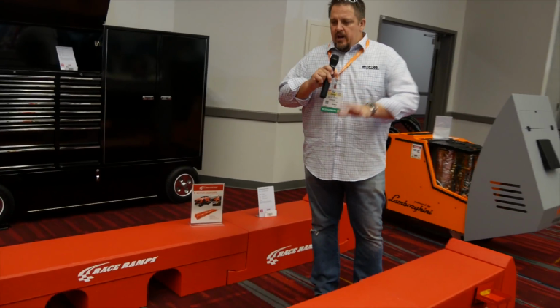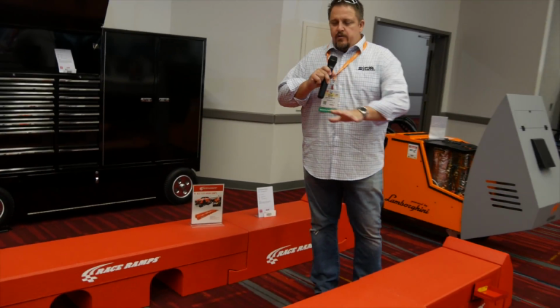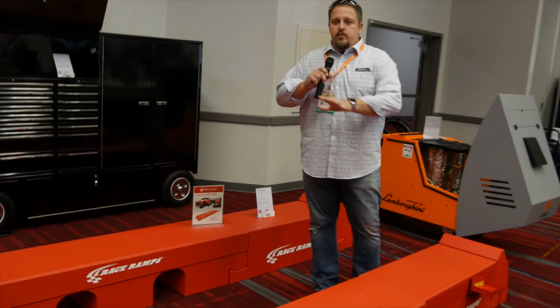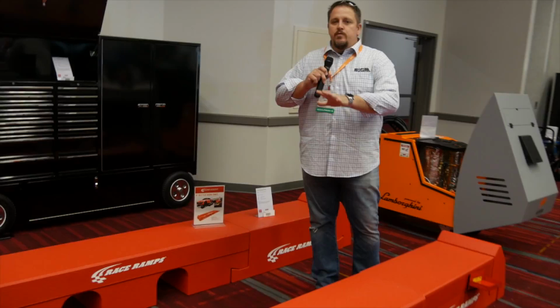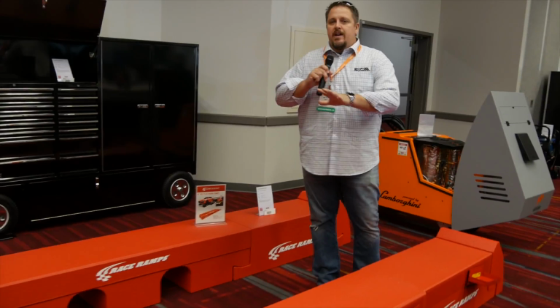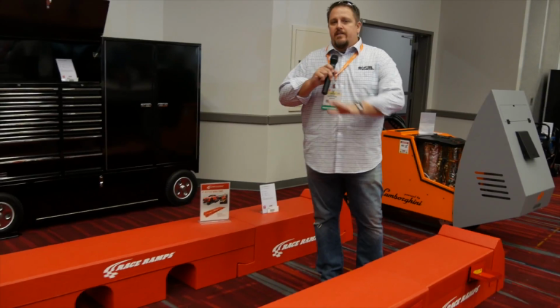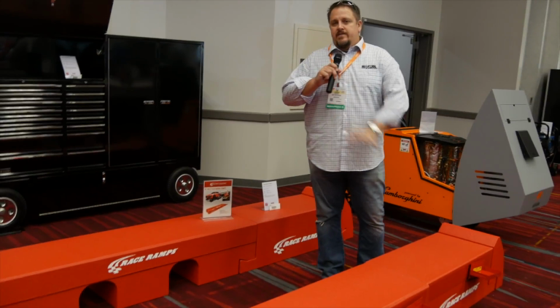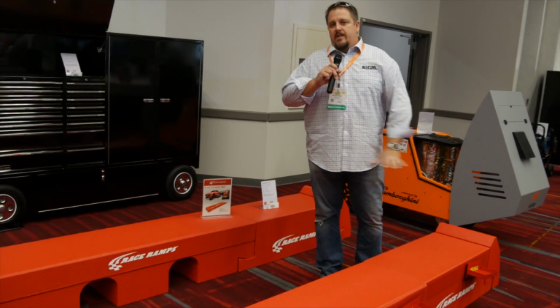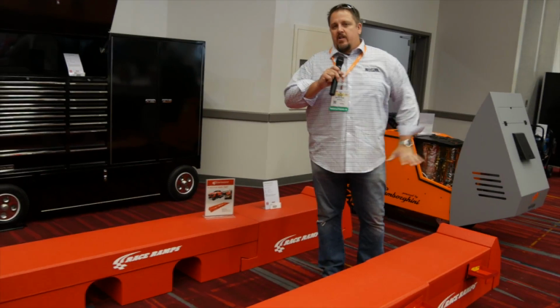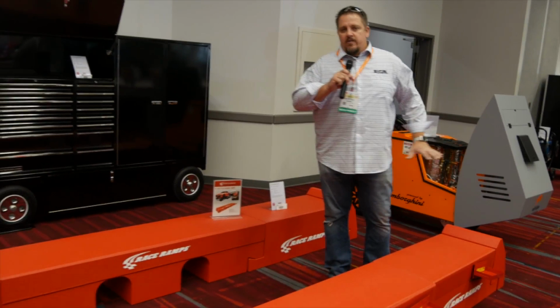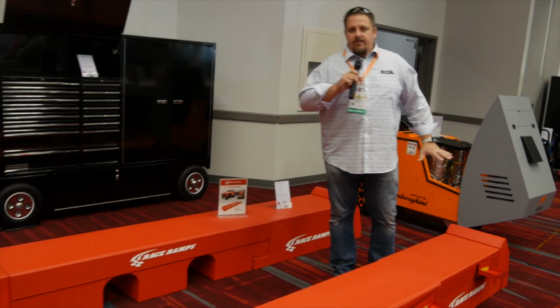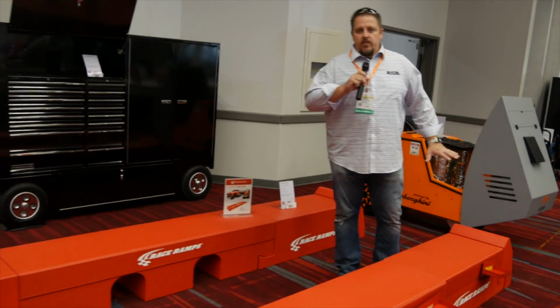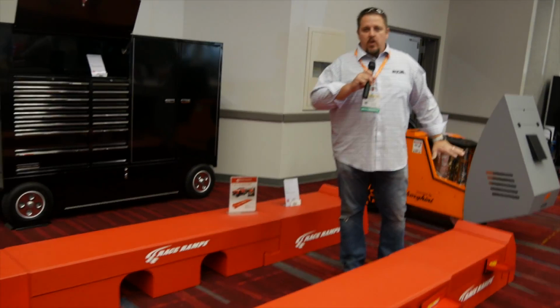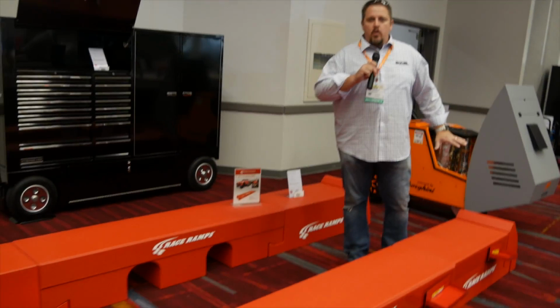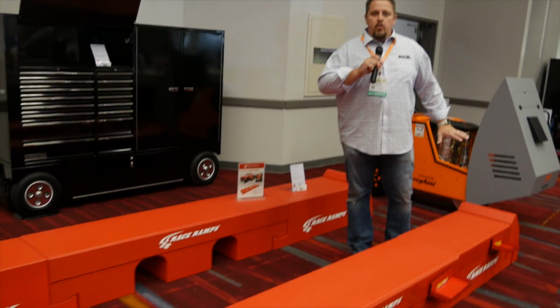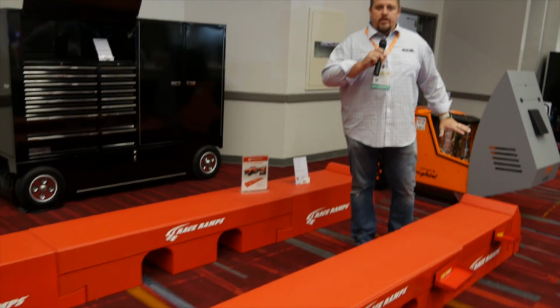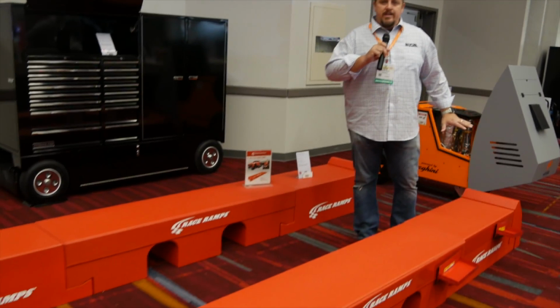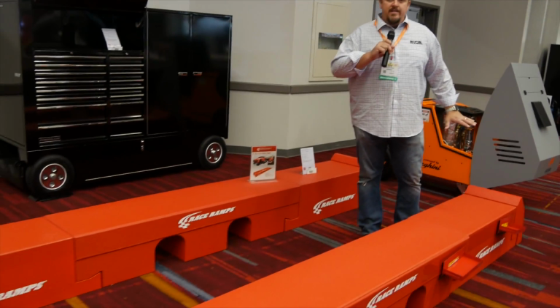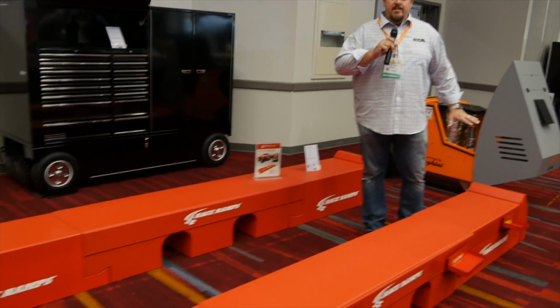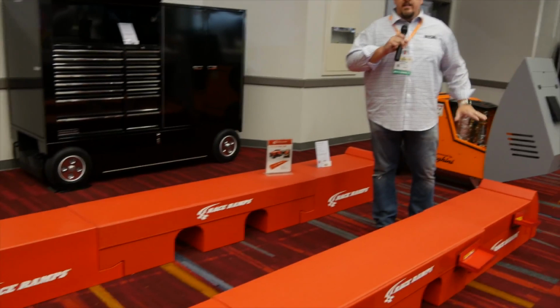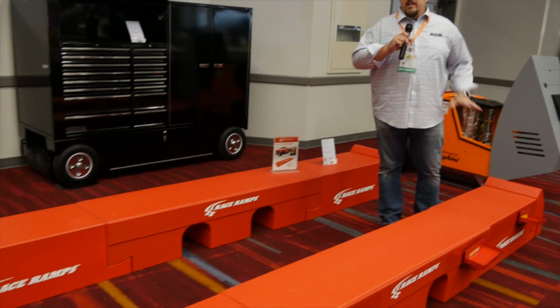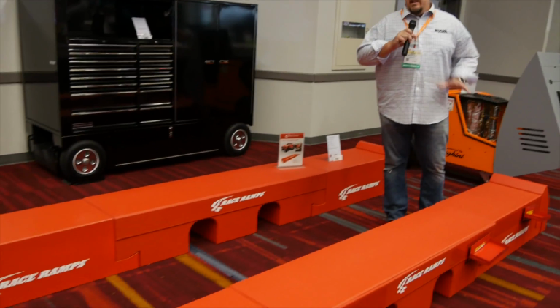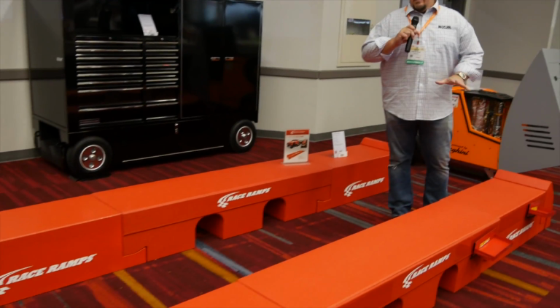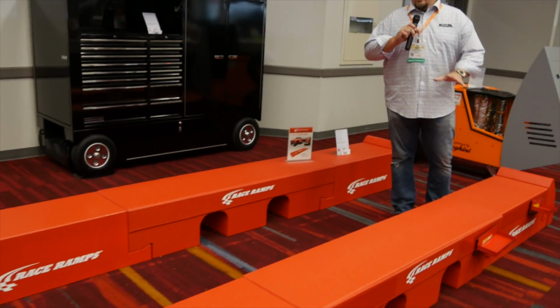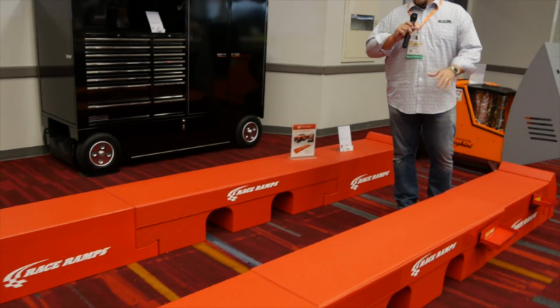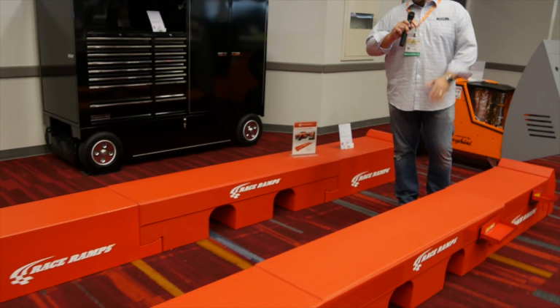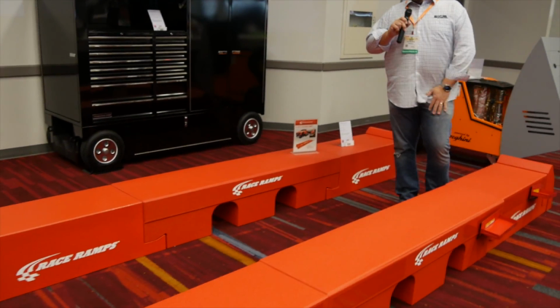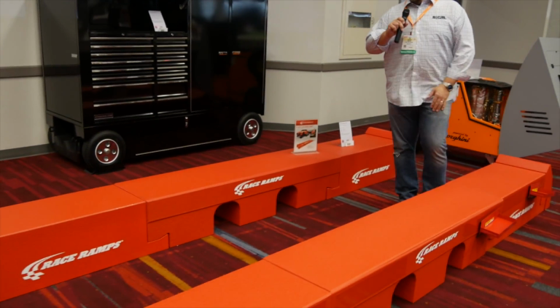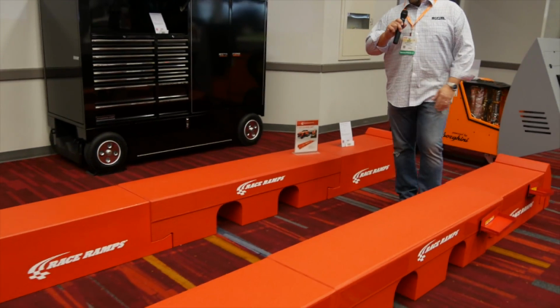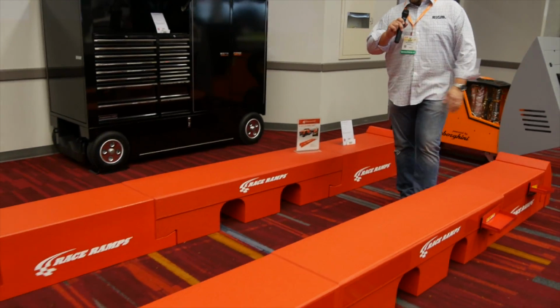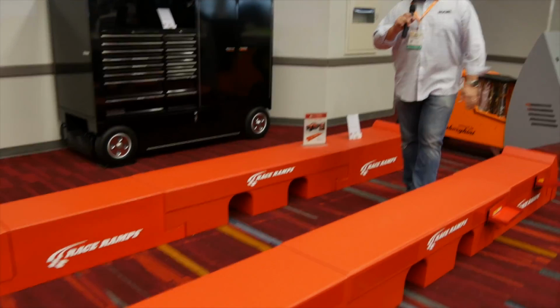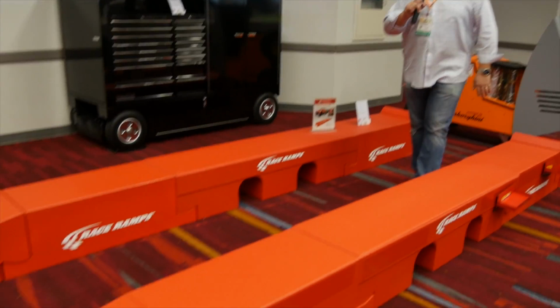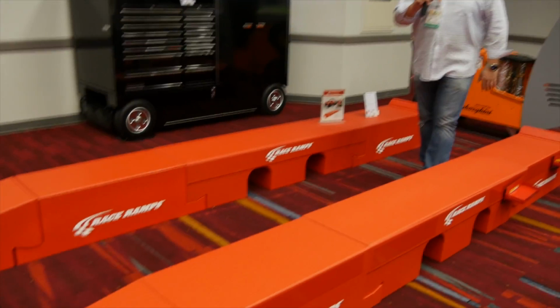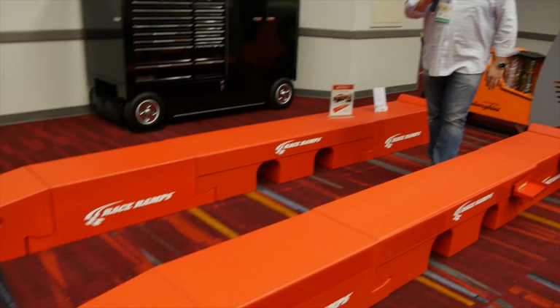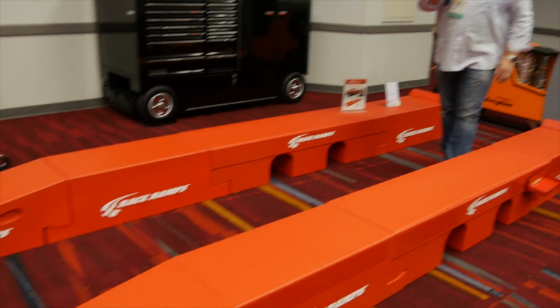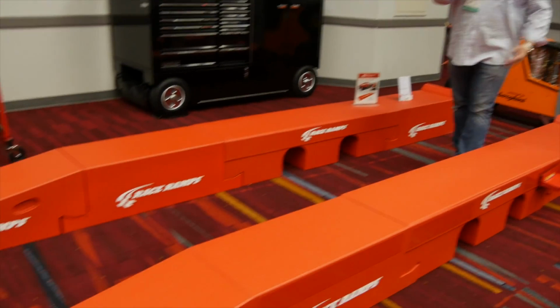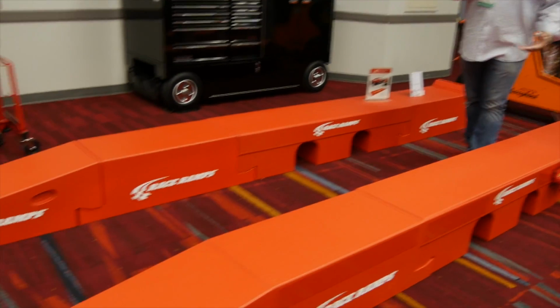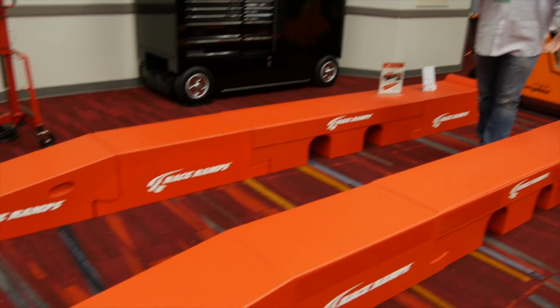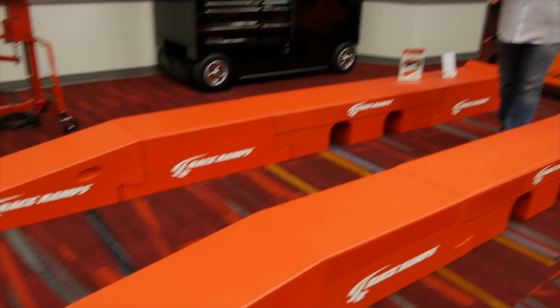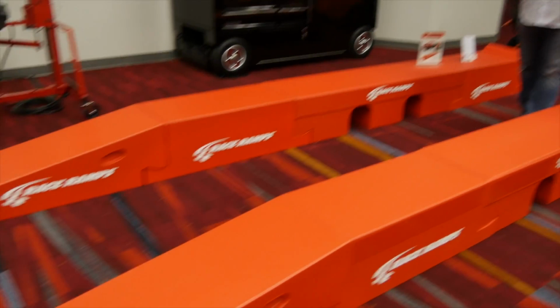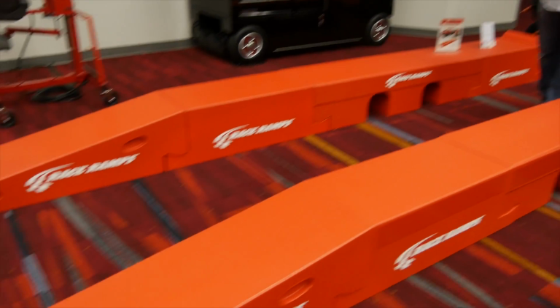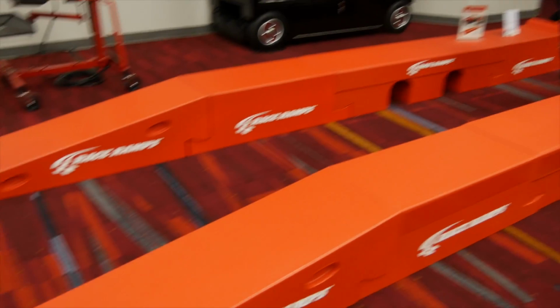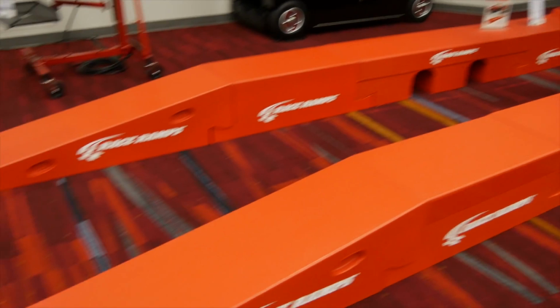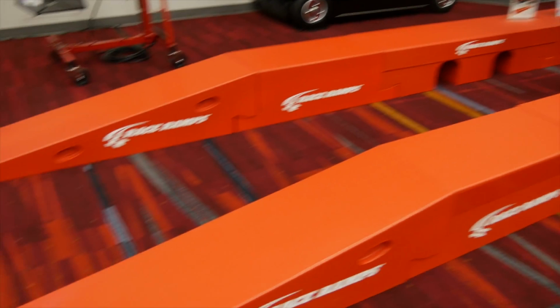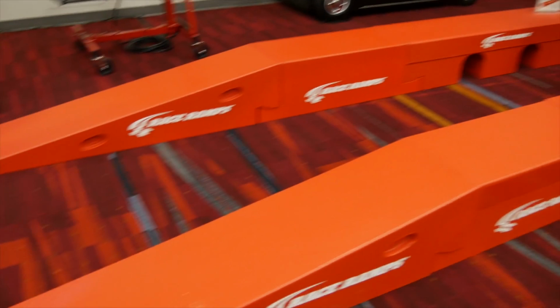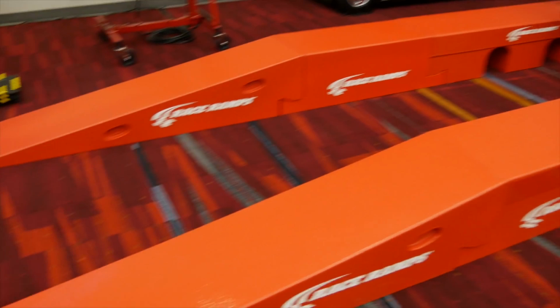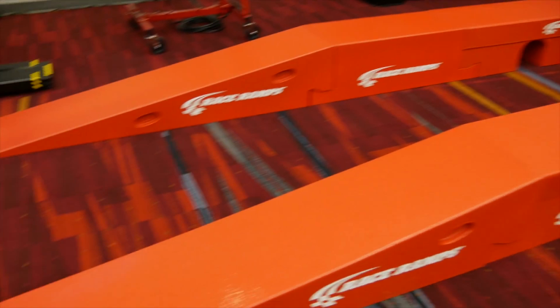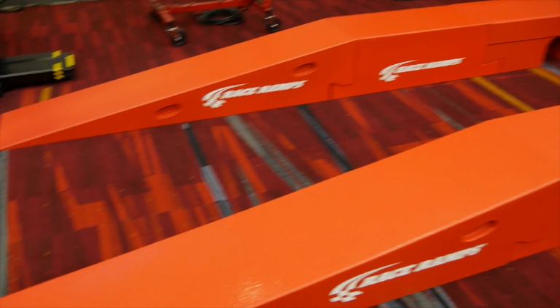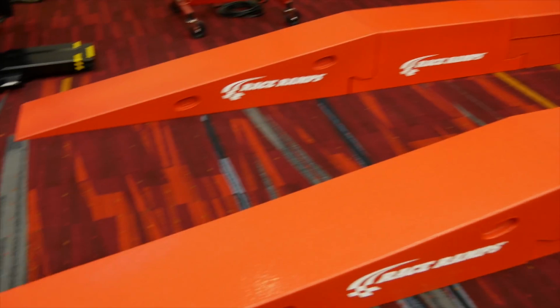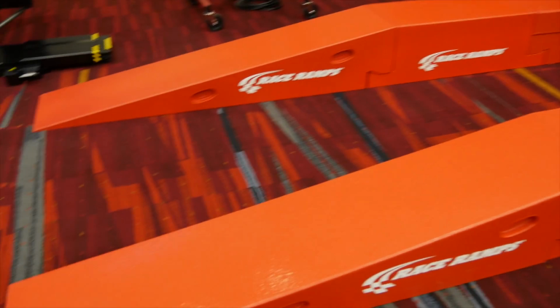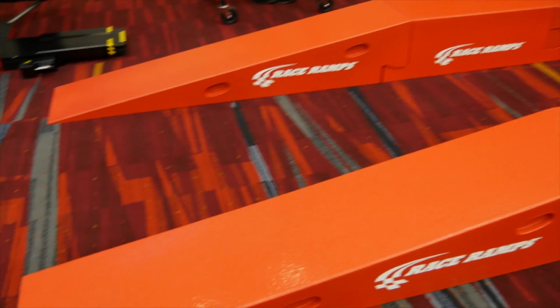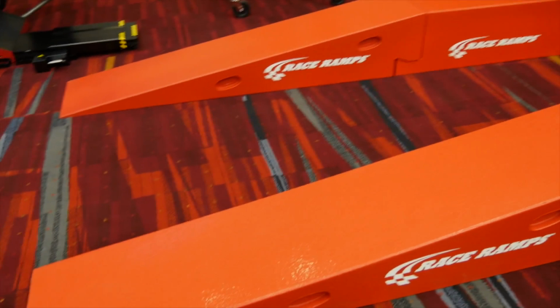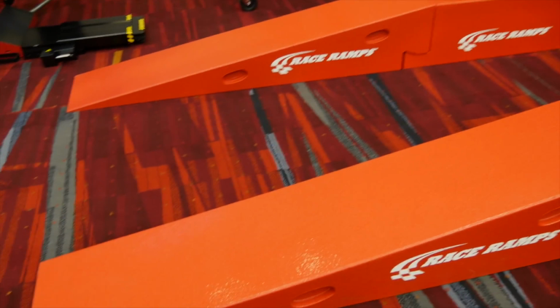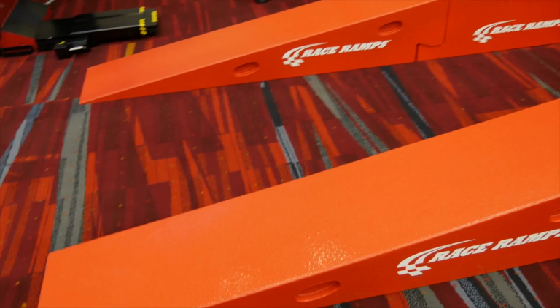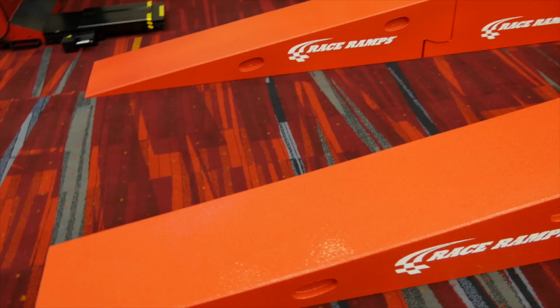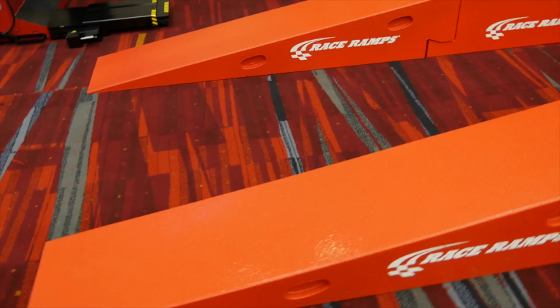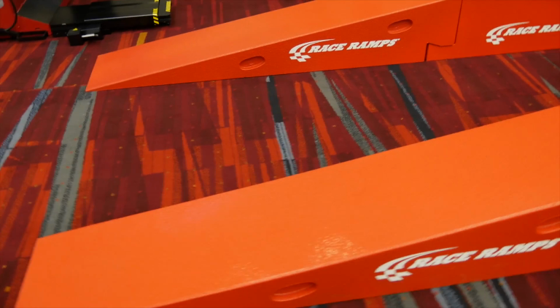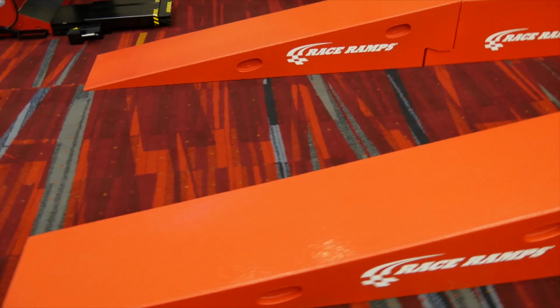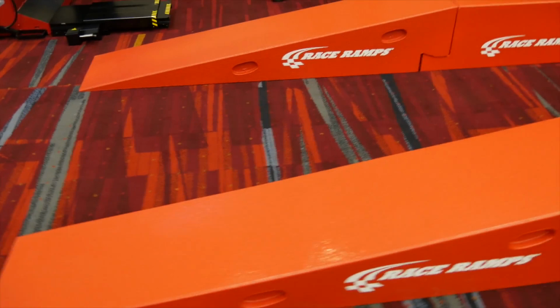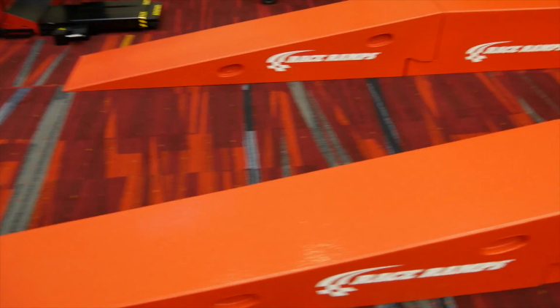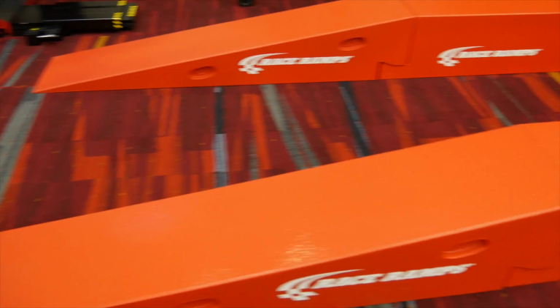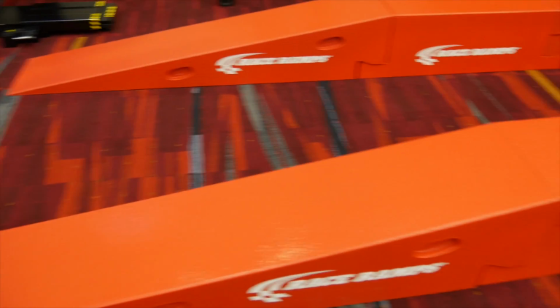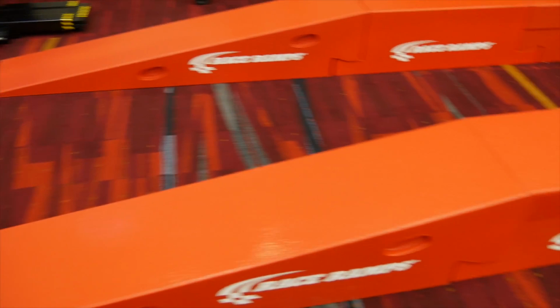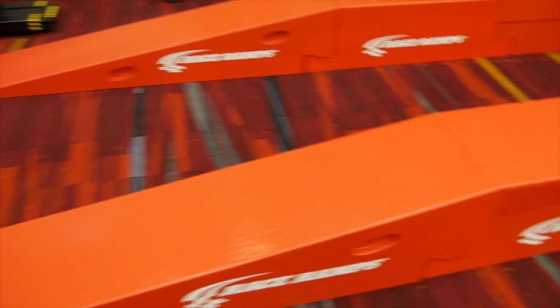Under $2,000 for the whole kit. Again, to get your car off the ground where you can crawl under it, do whatever you need to do, or display it at a car show.